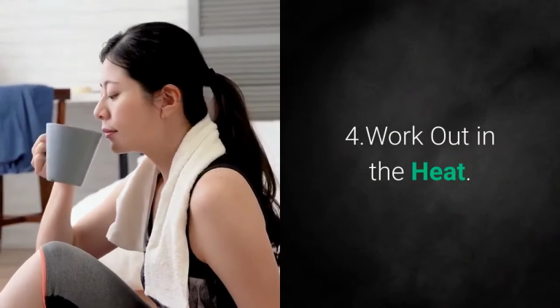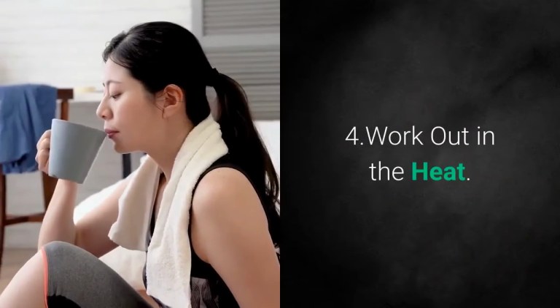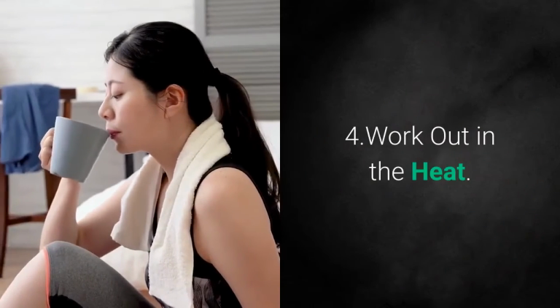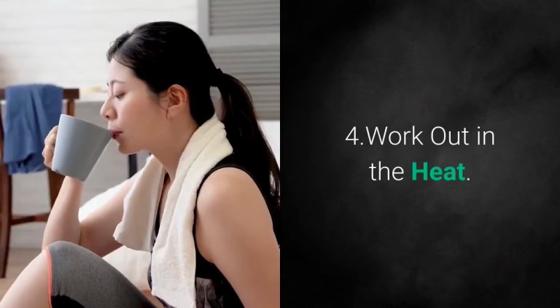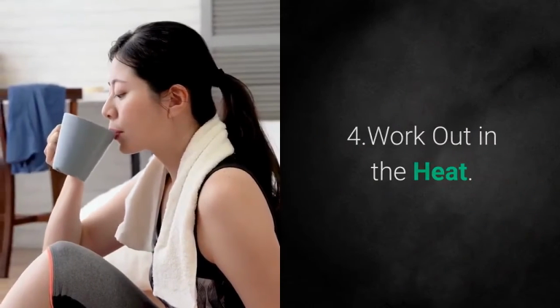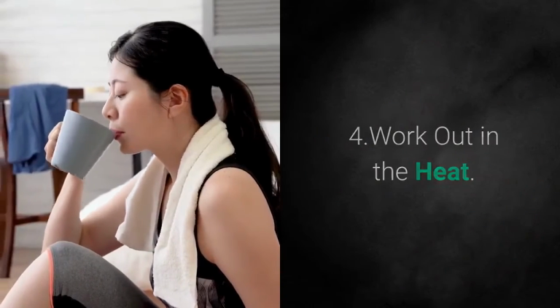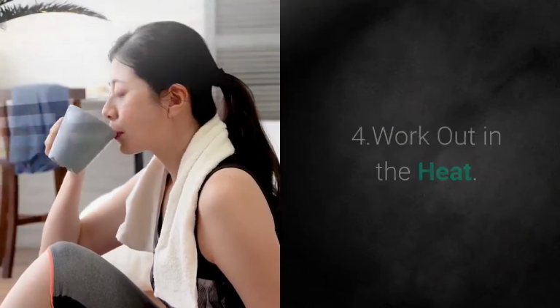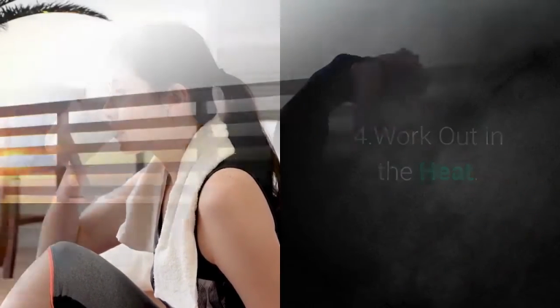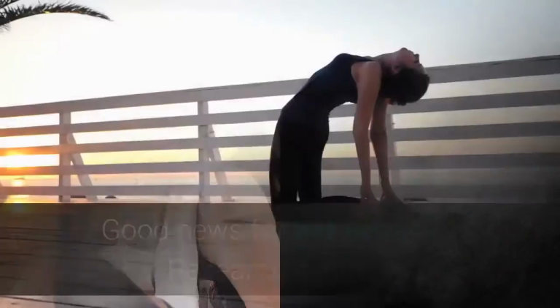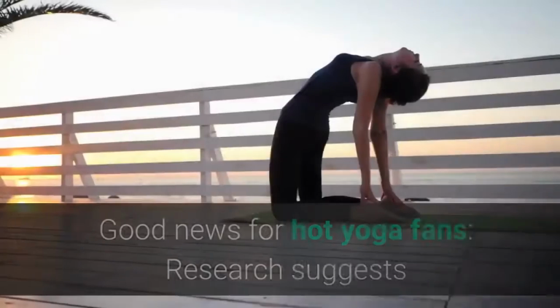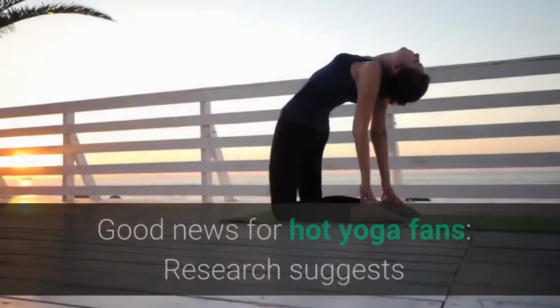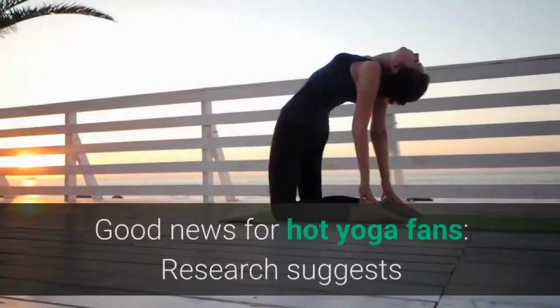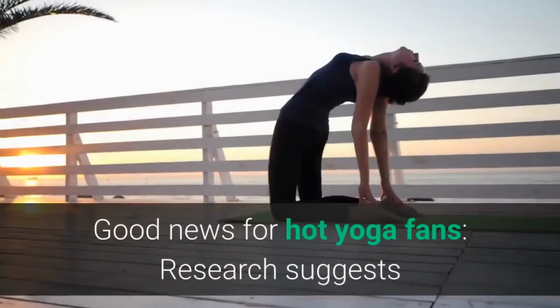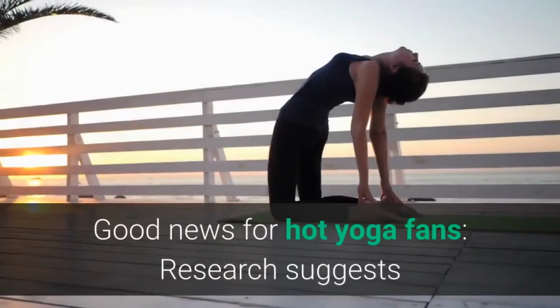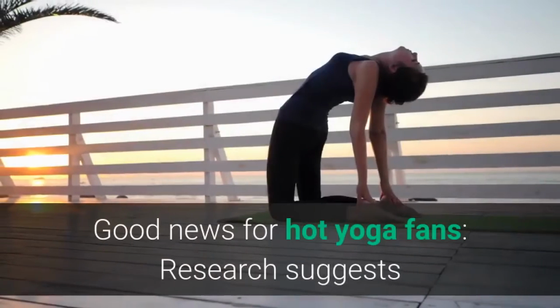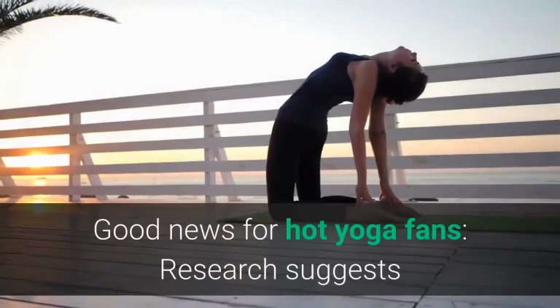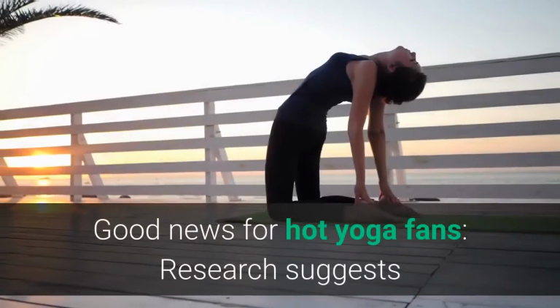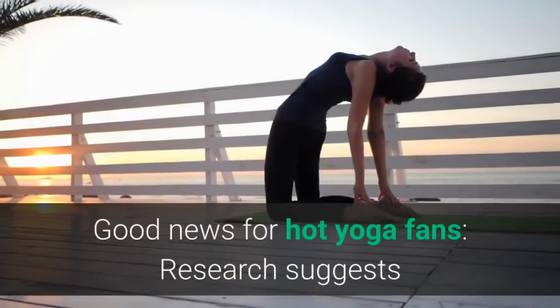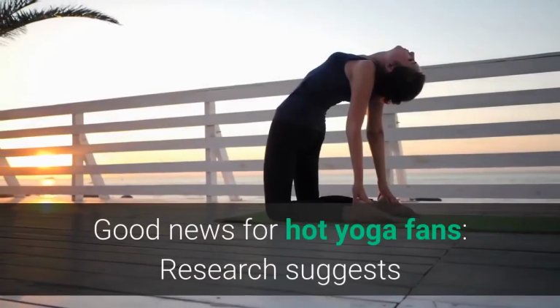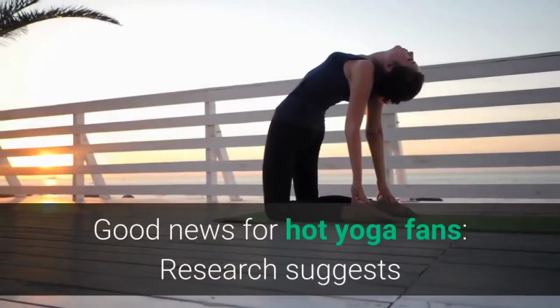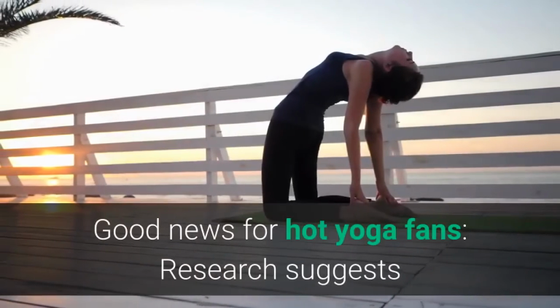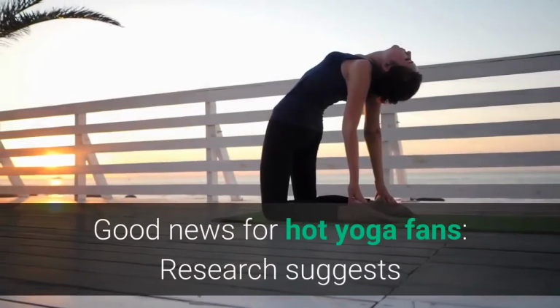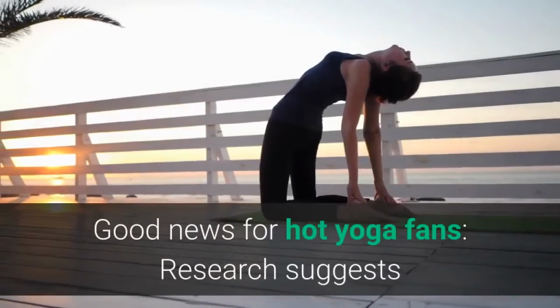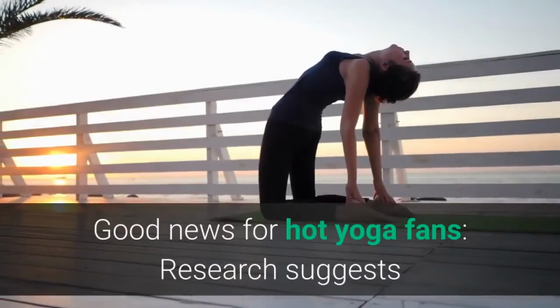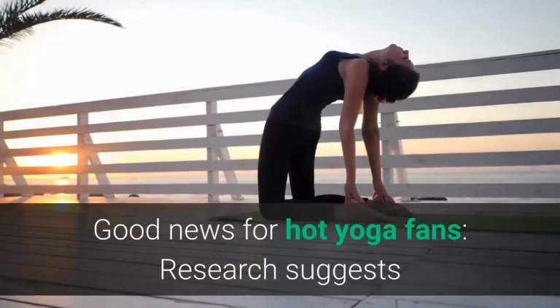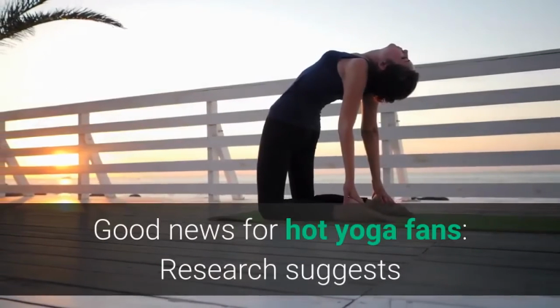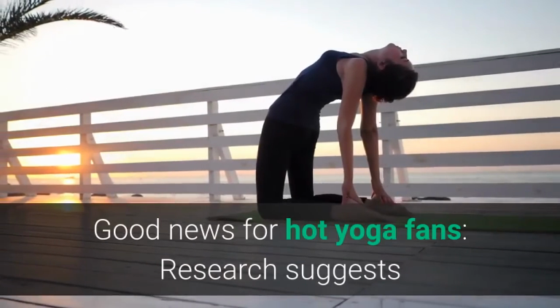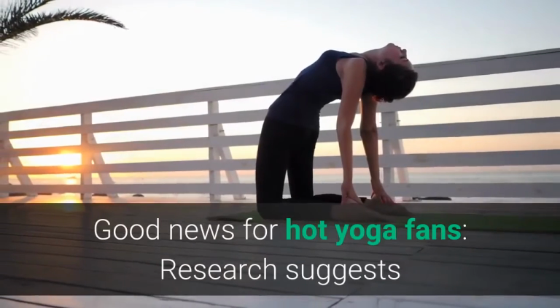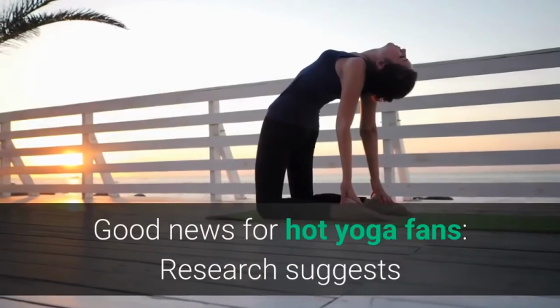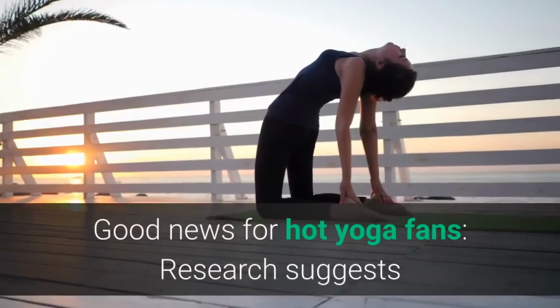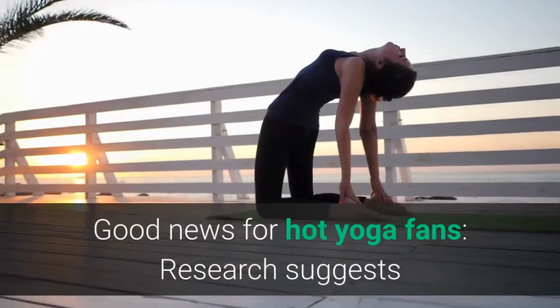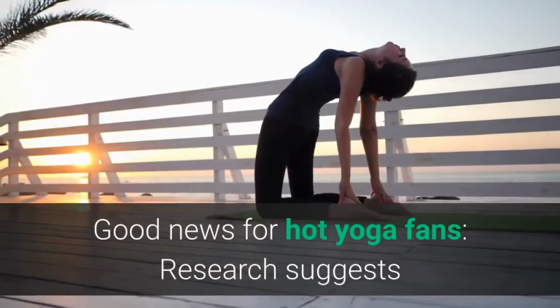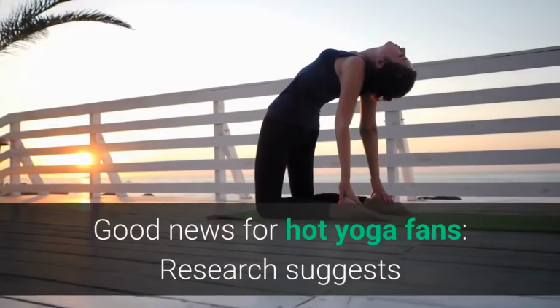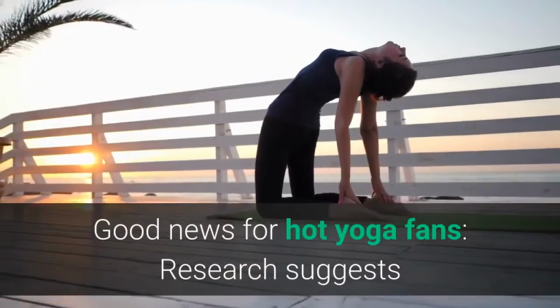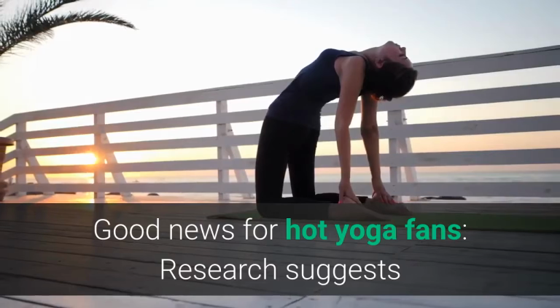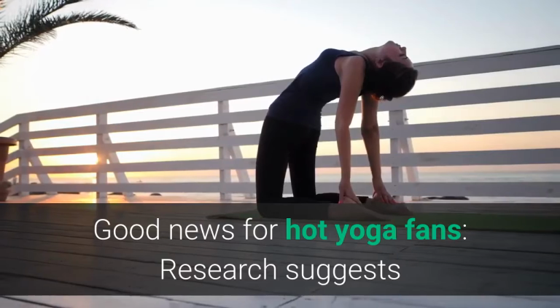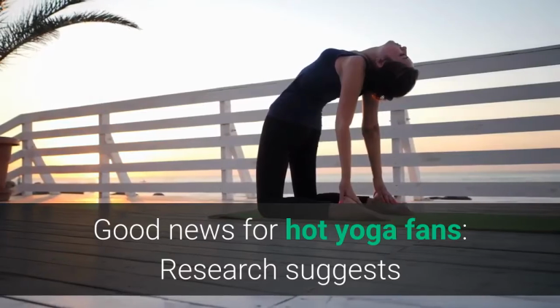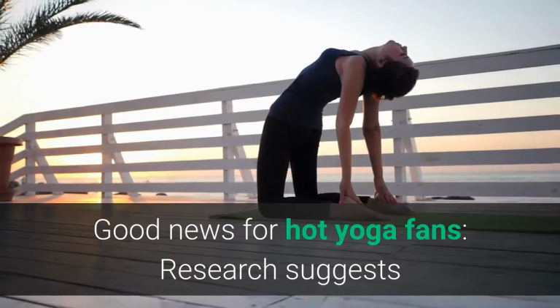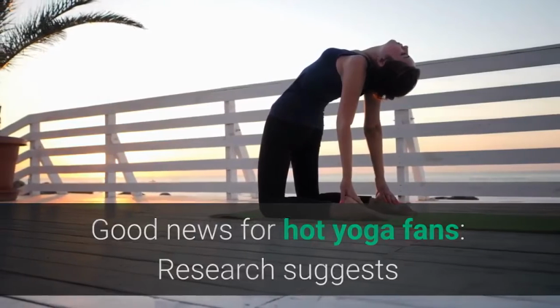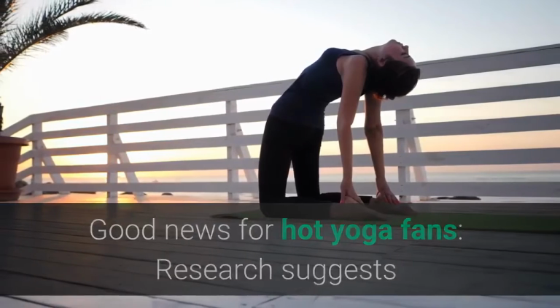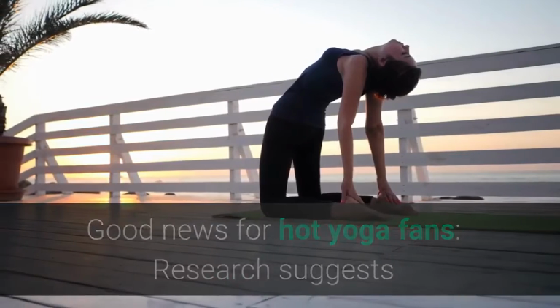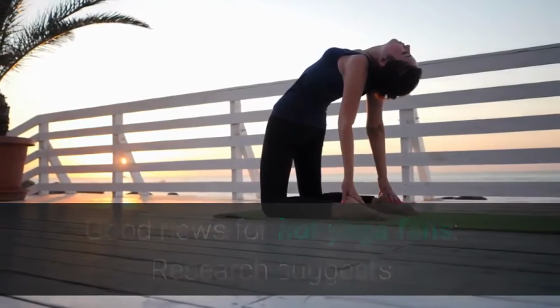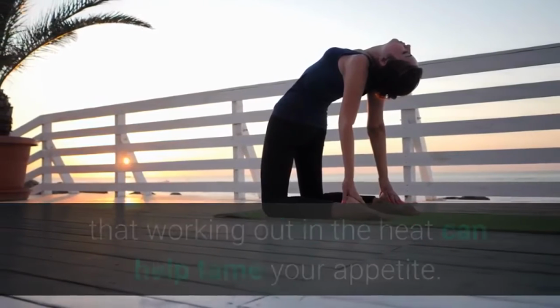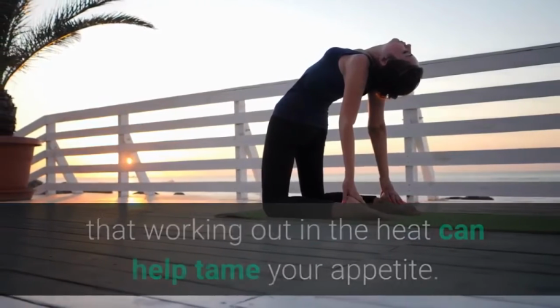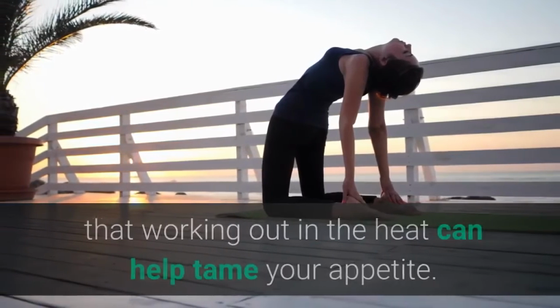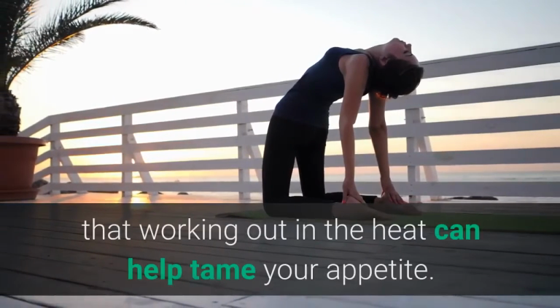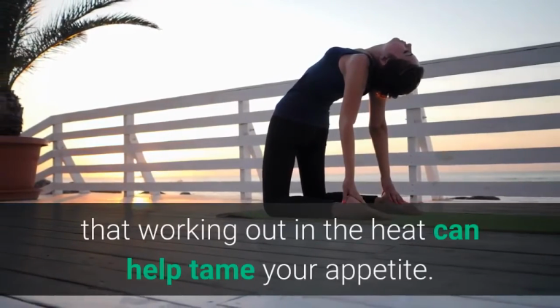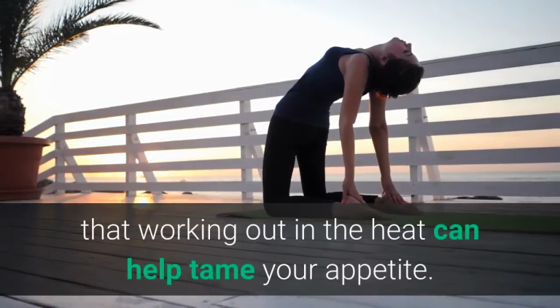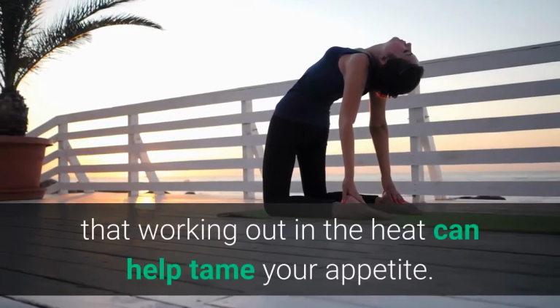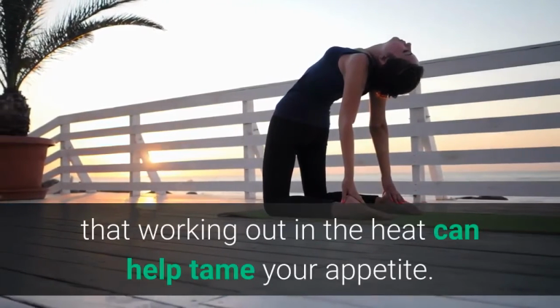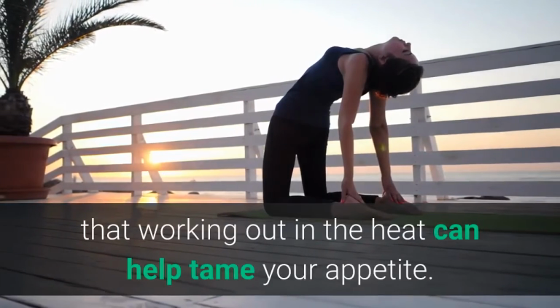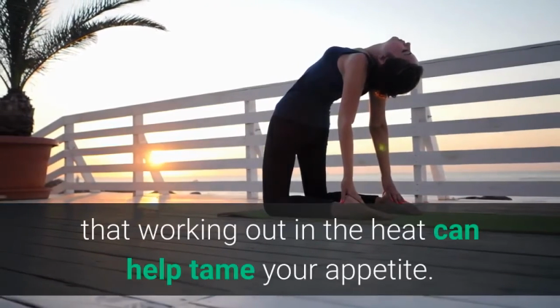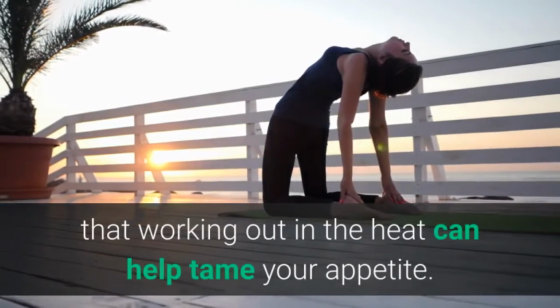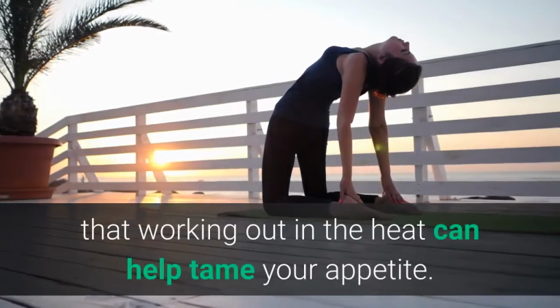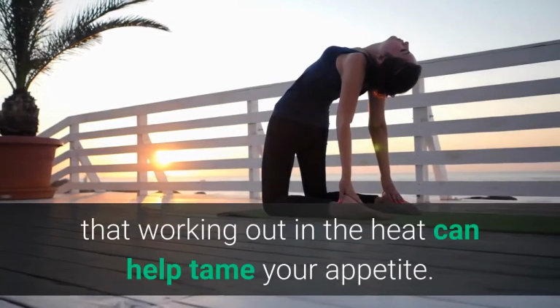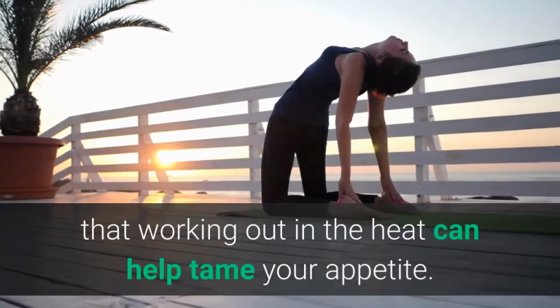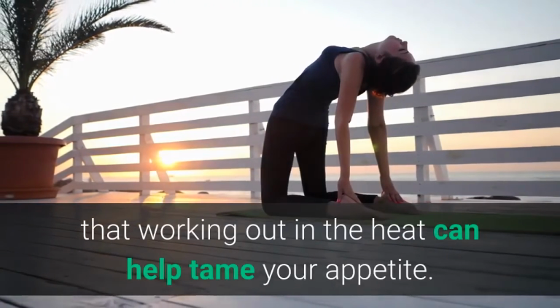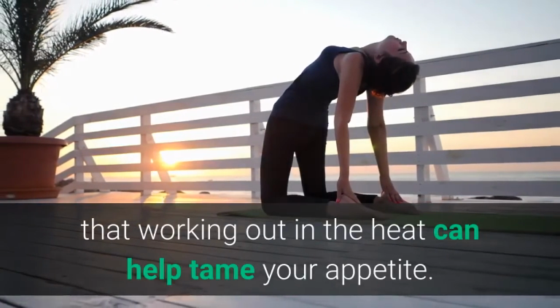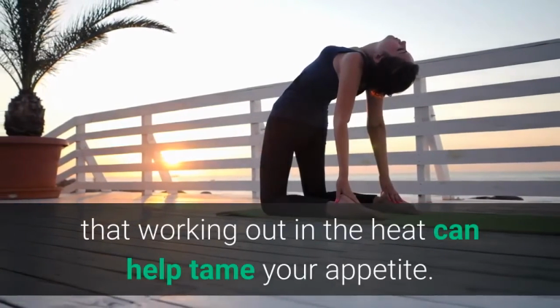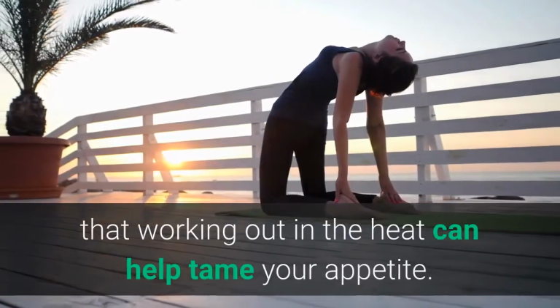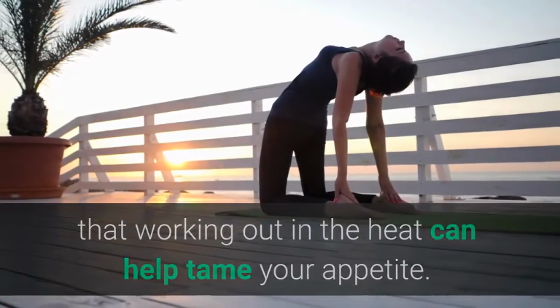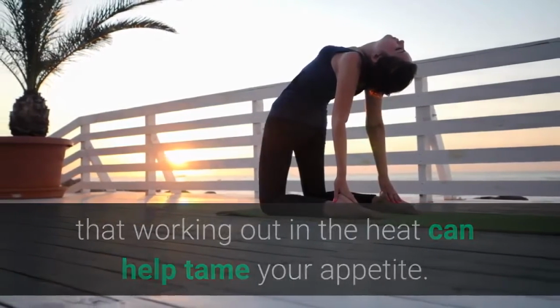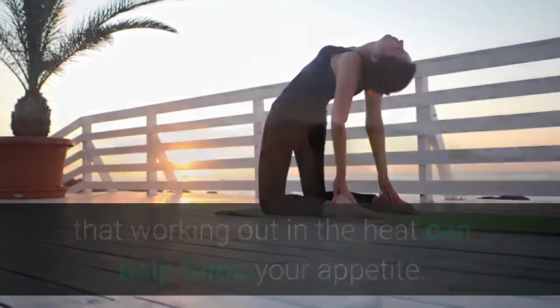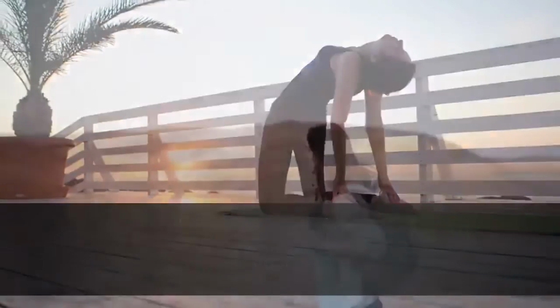4. Work Out in the Heat. Good news for hot yoga fans — research suggests that working out in the heat can help tame your appetite.